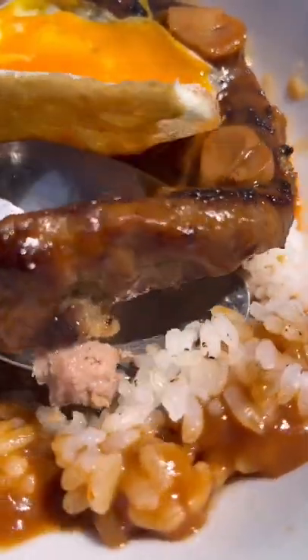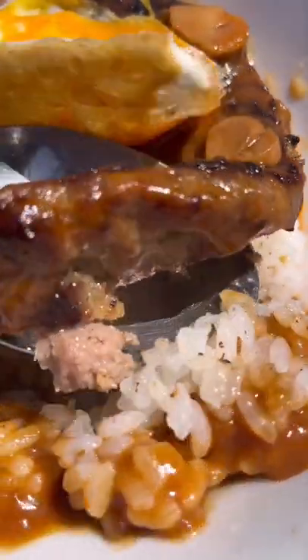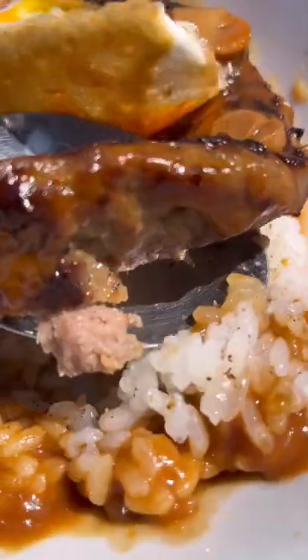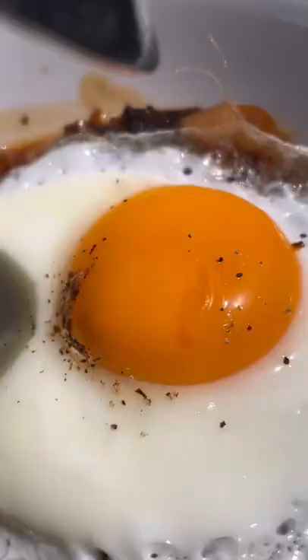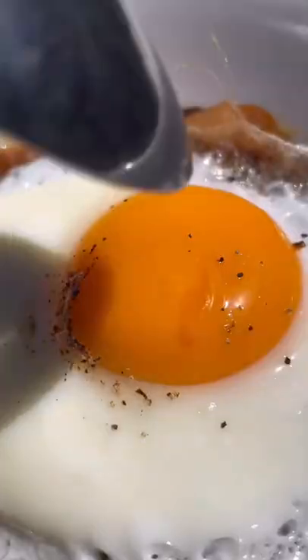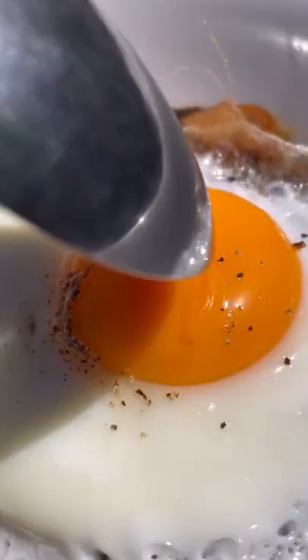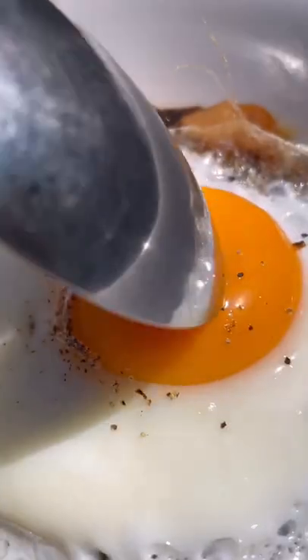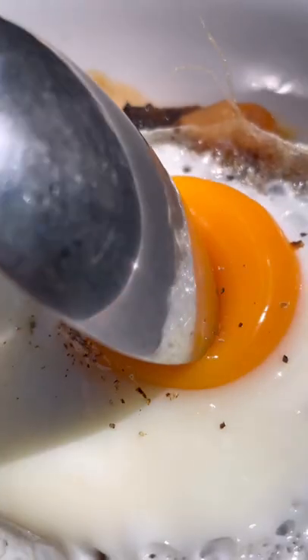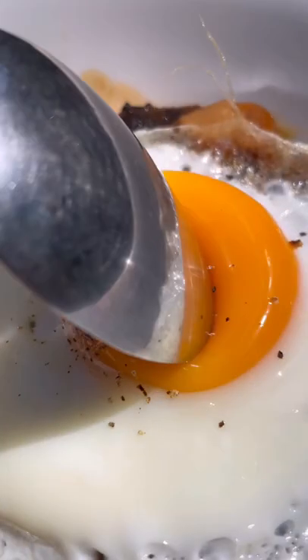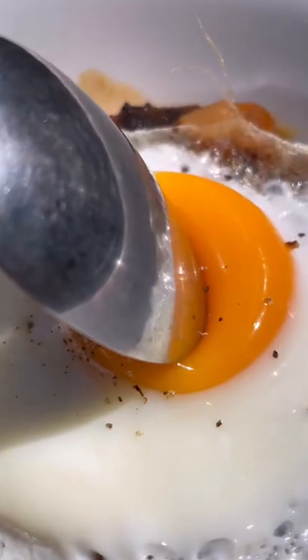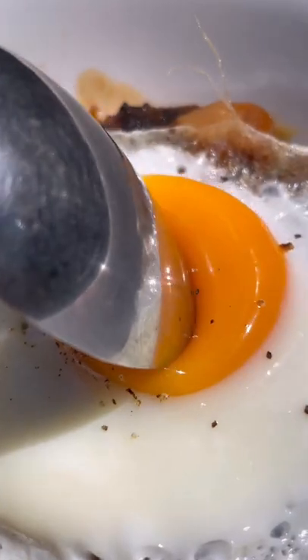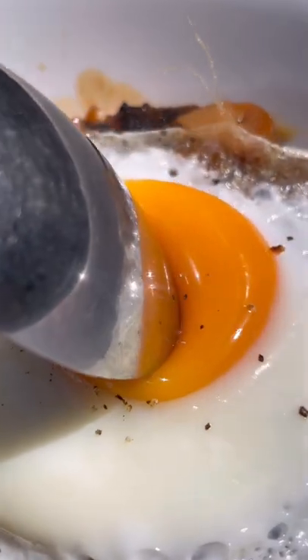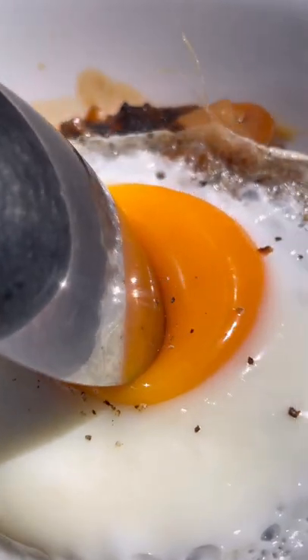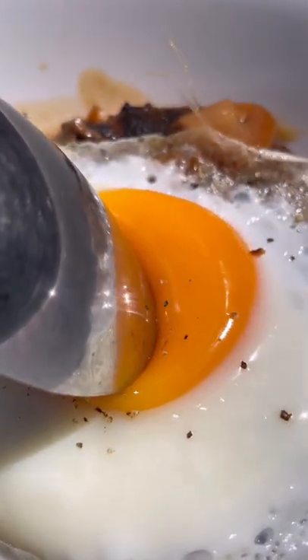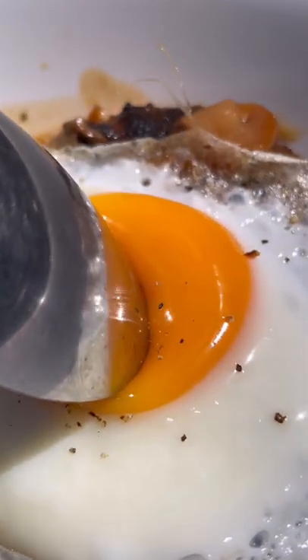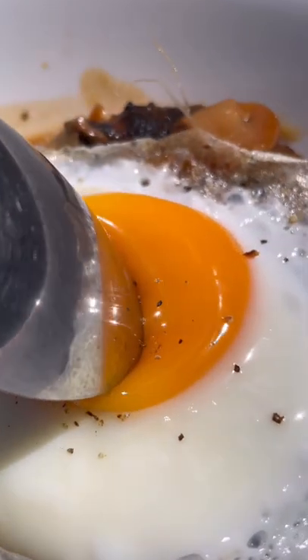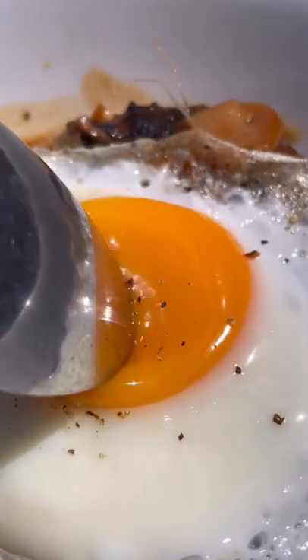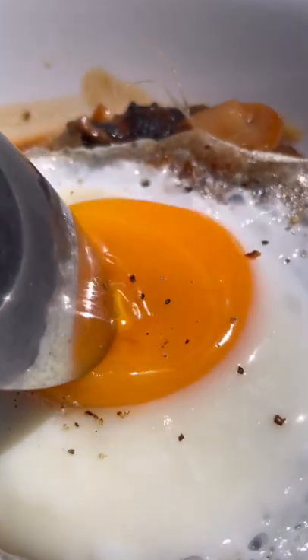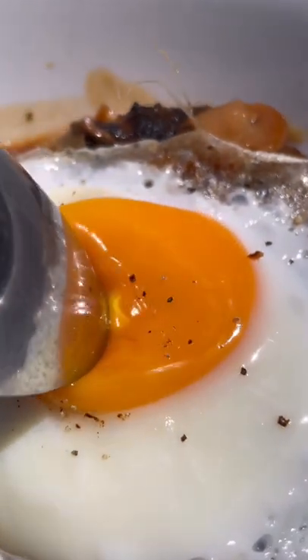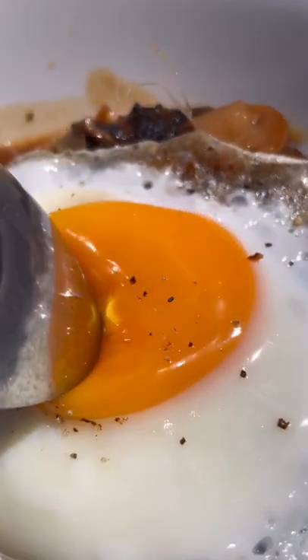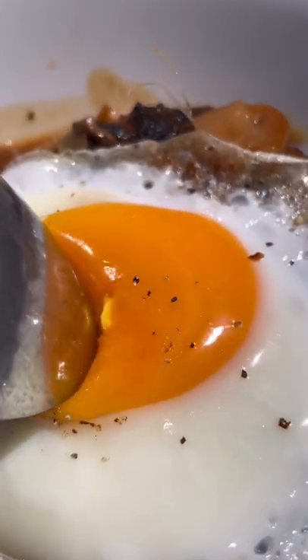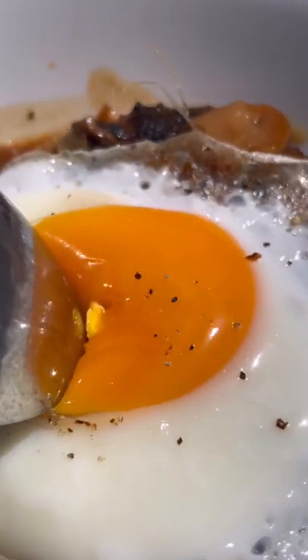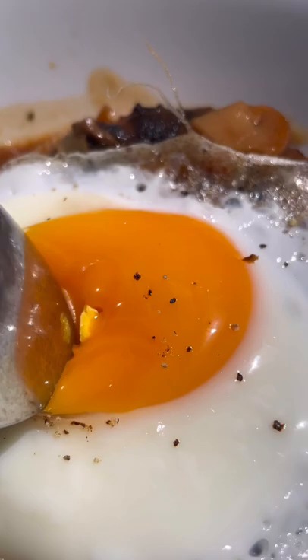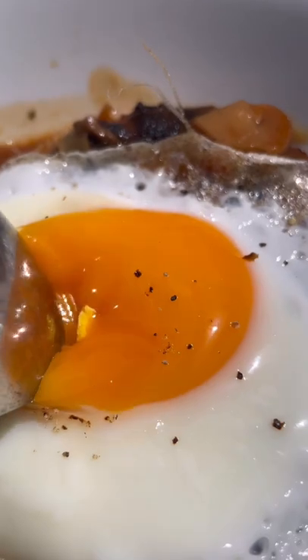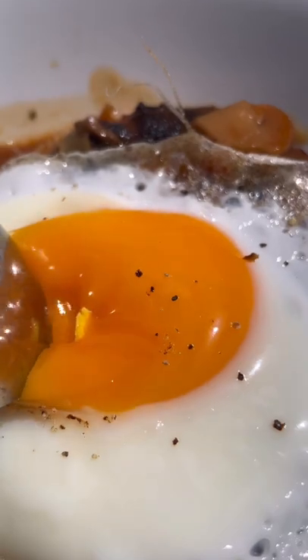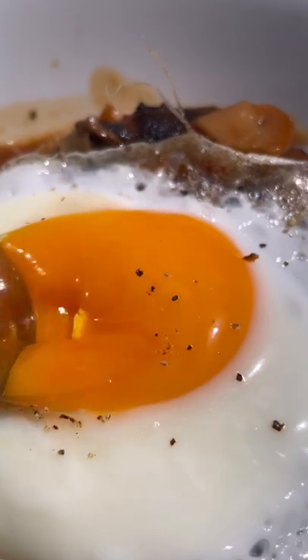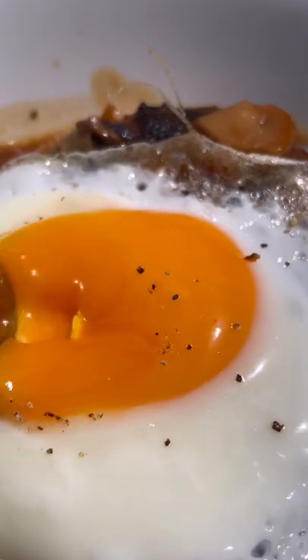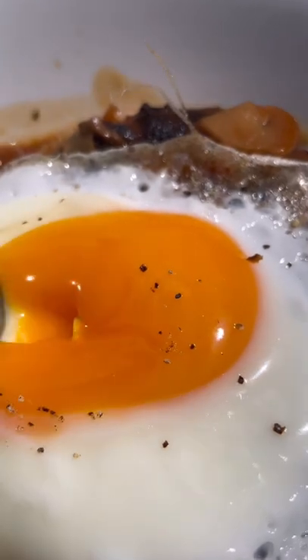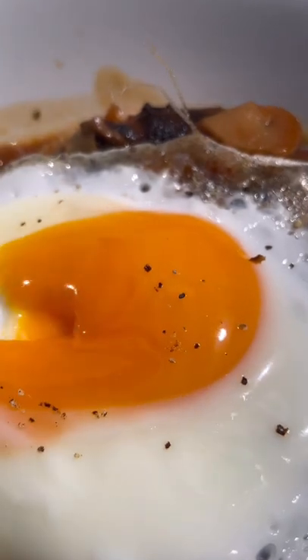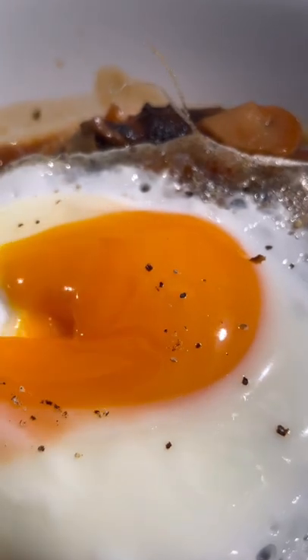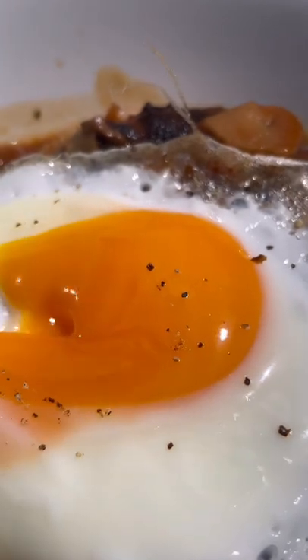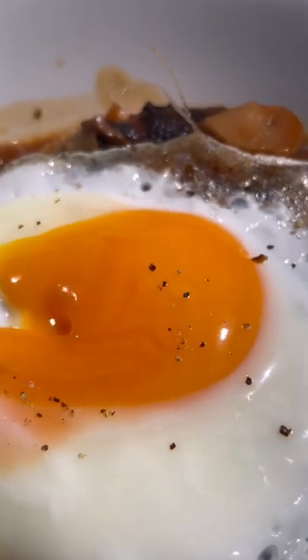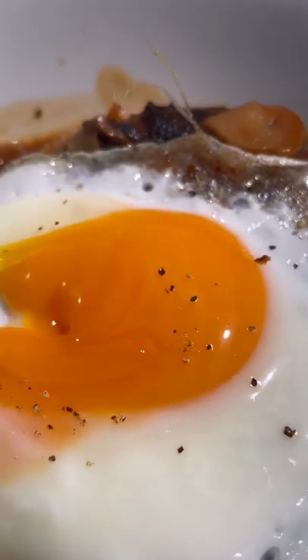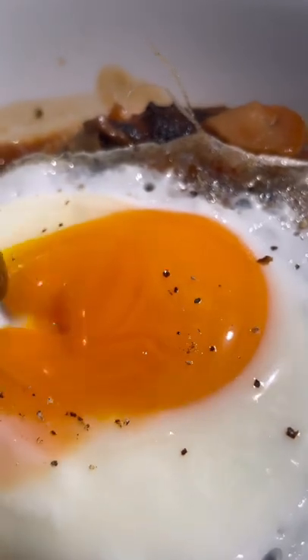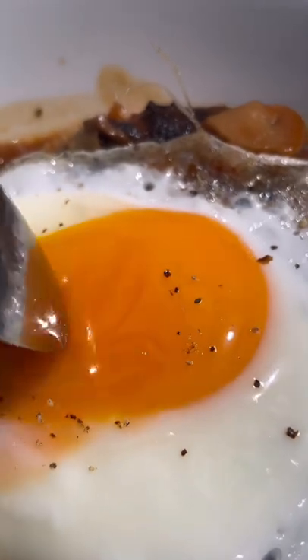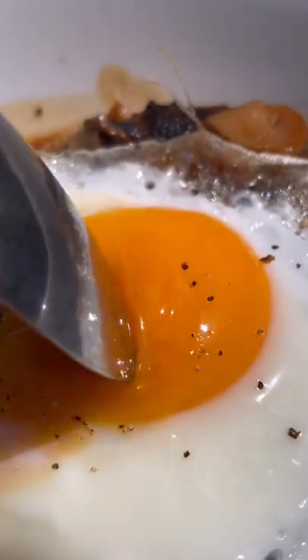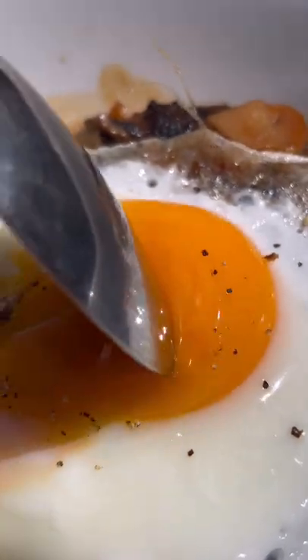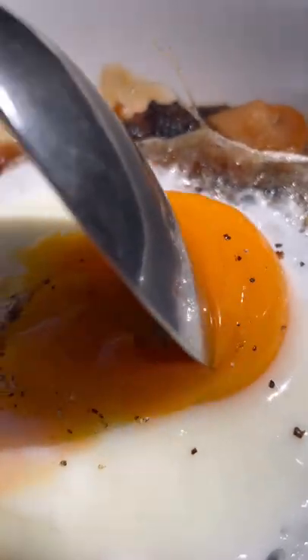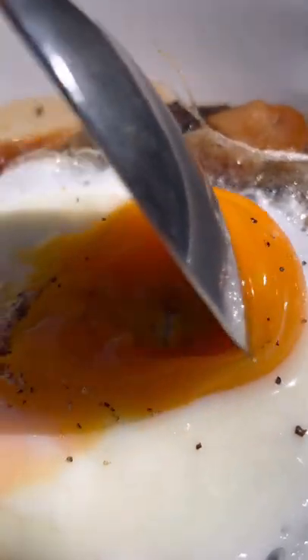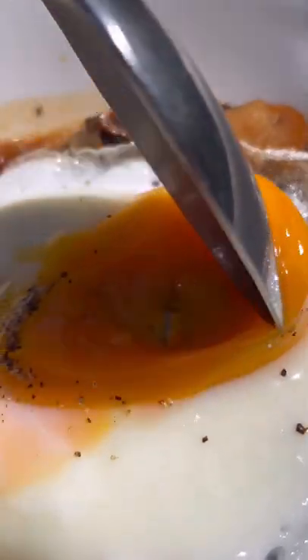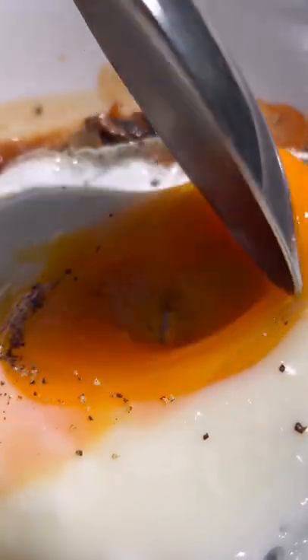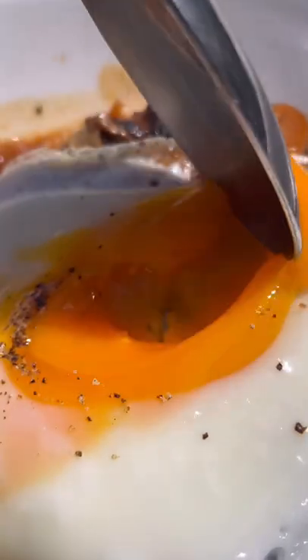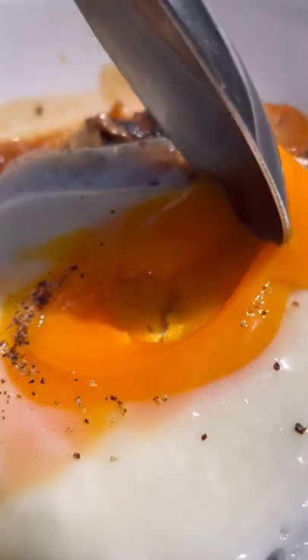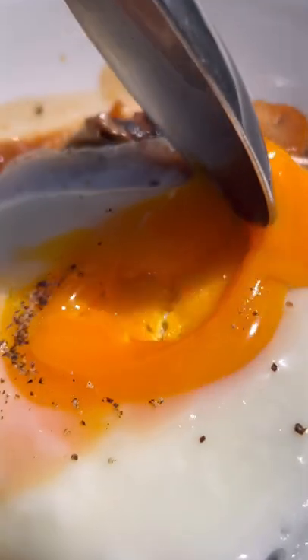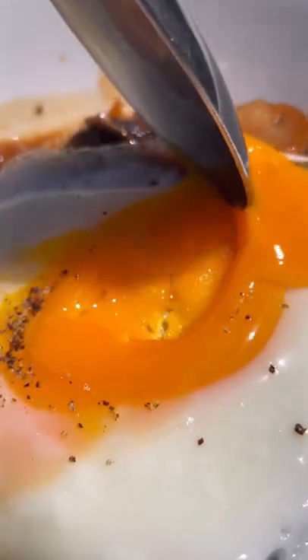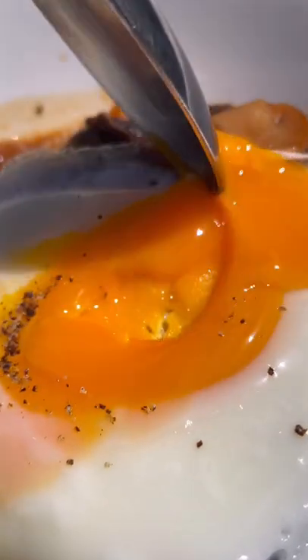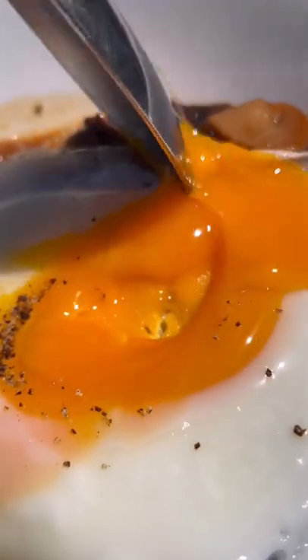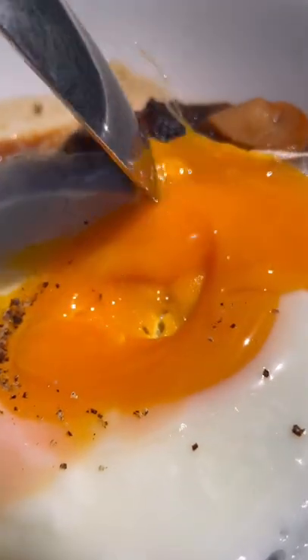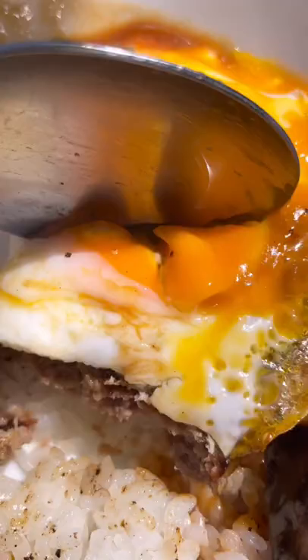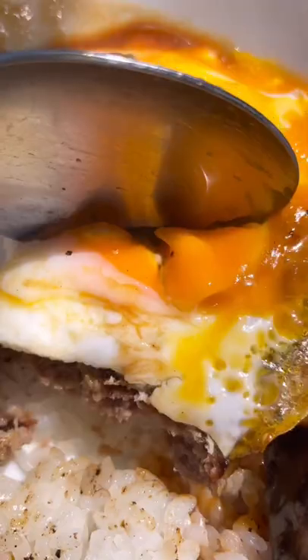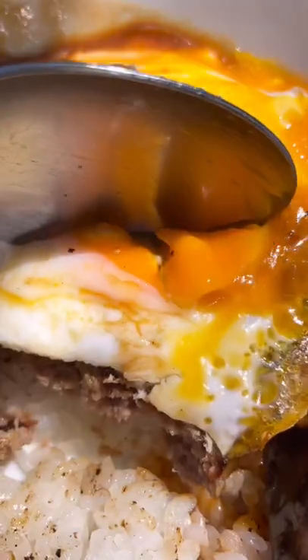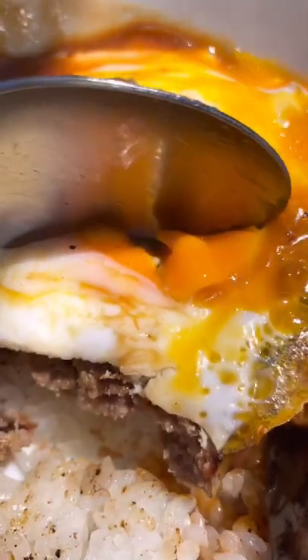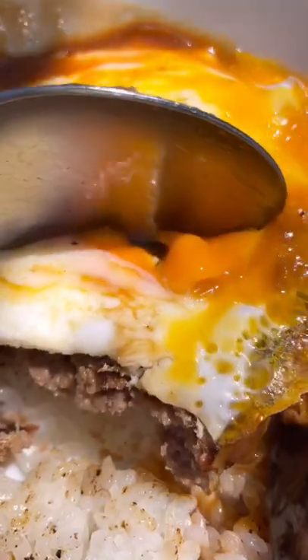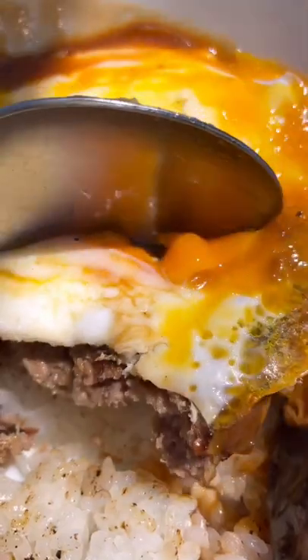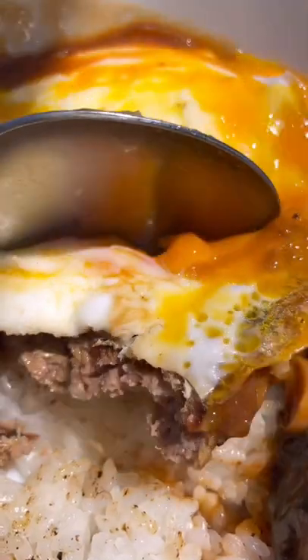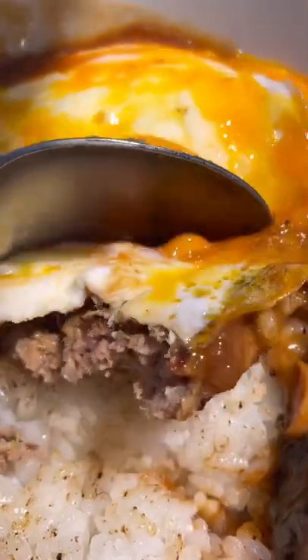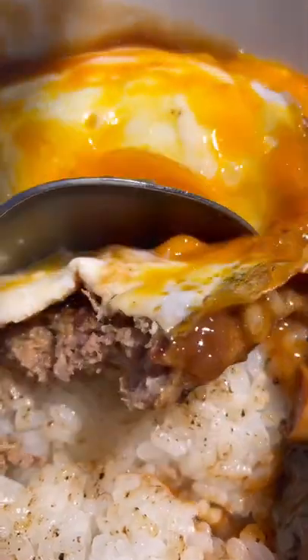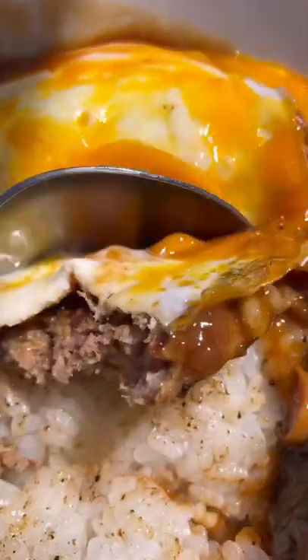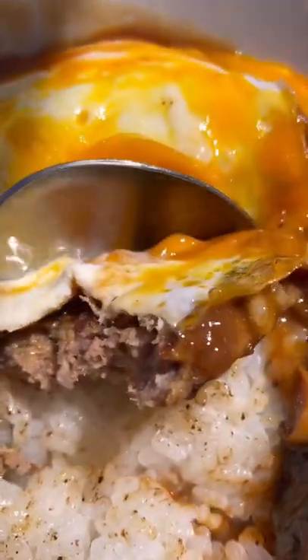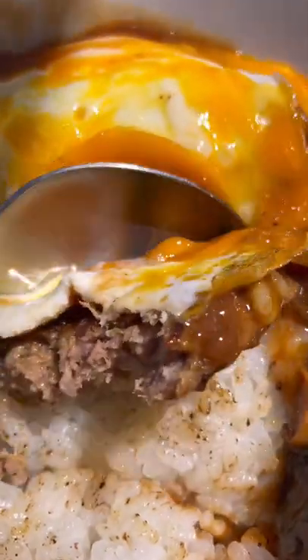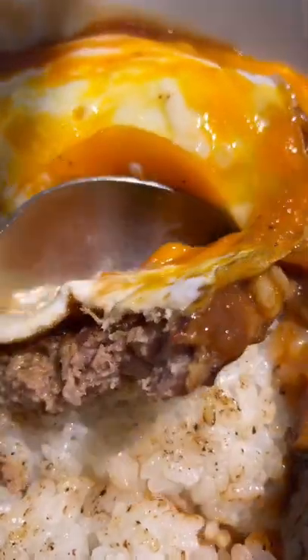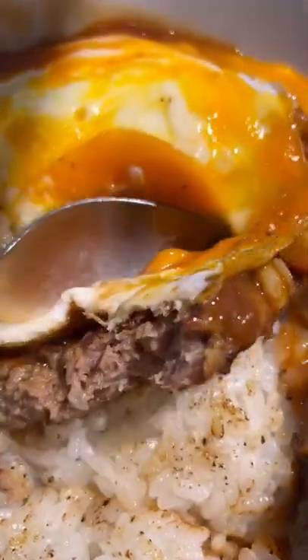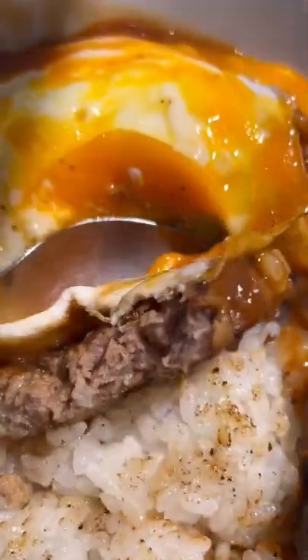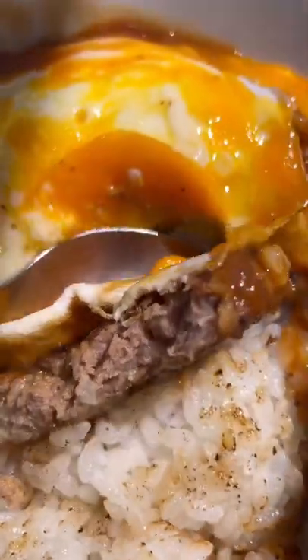The gravy really brought this dish together for me. I think it would be interesting to see more restaurants like this in the States, maybe with their own signature twist.